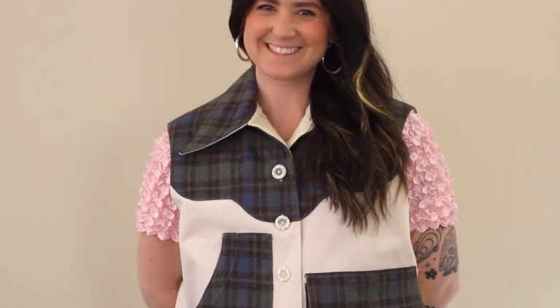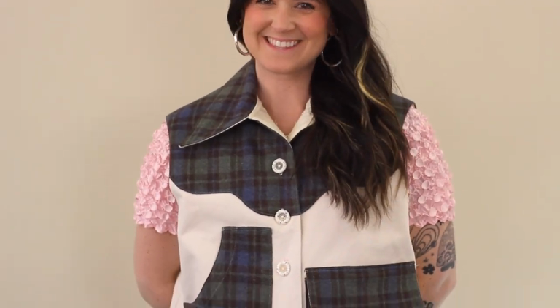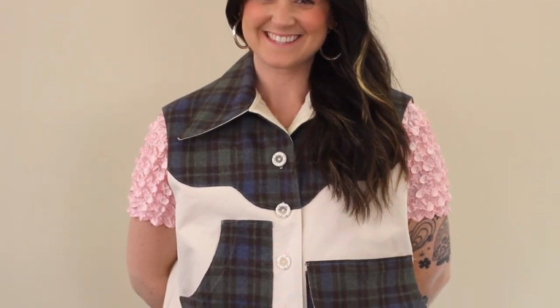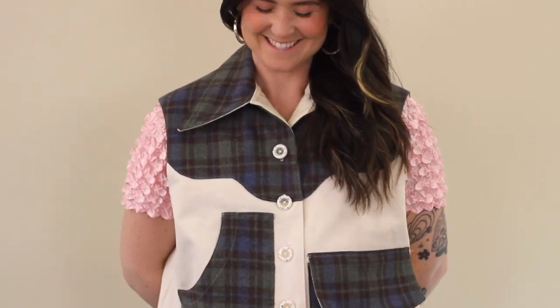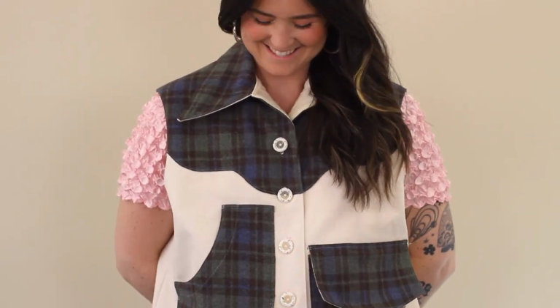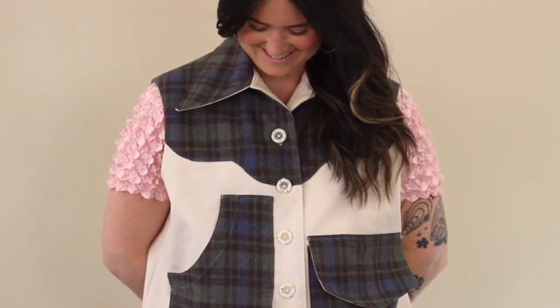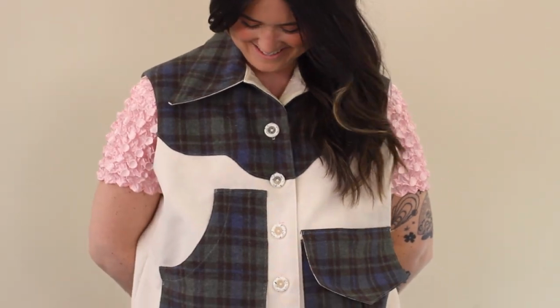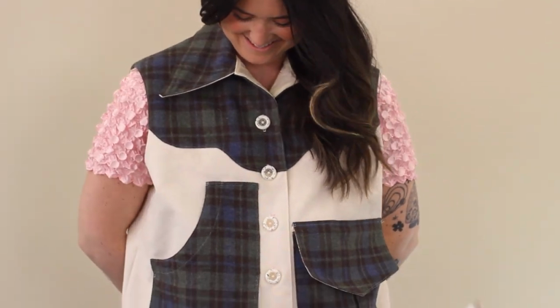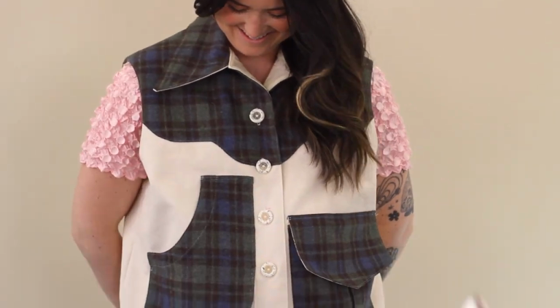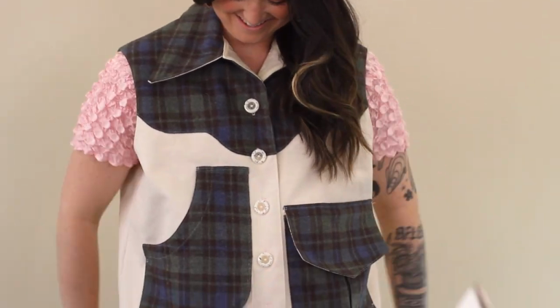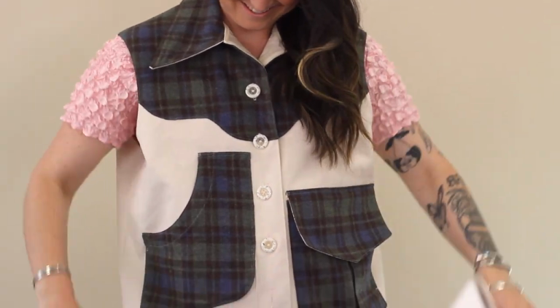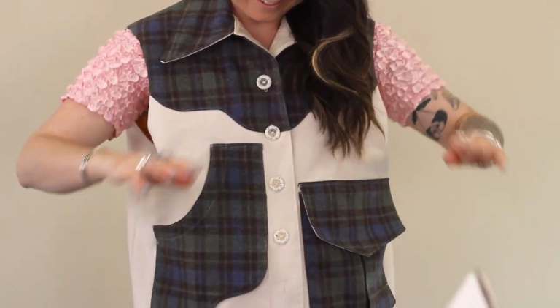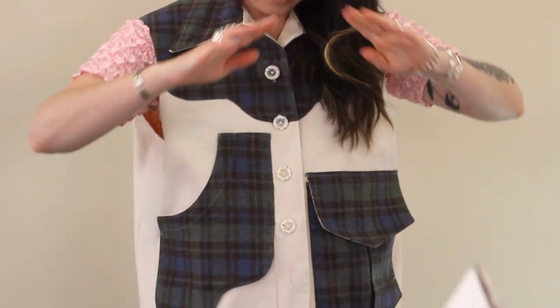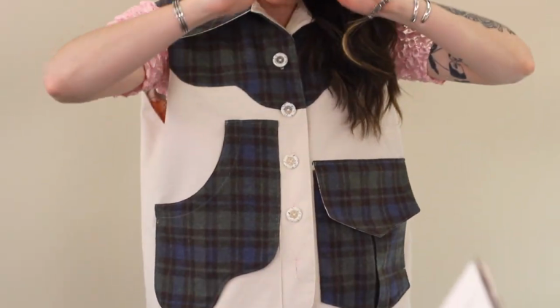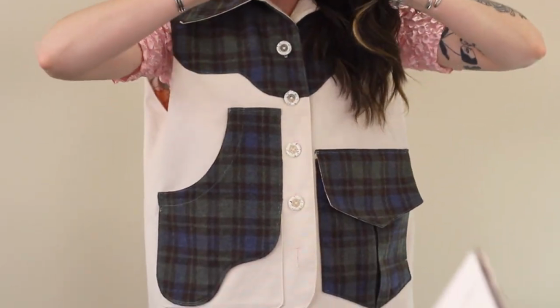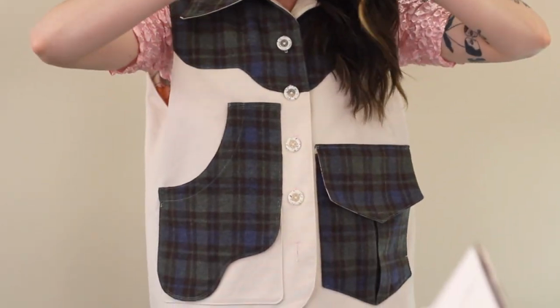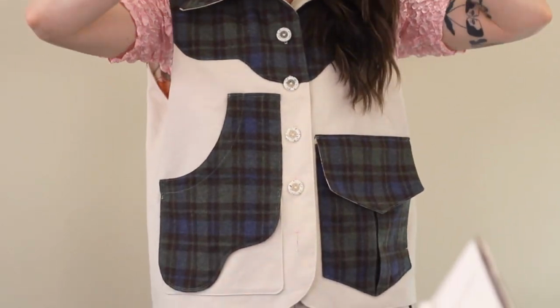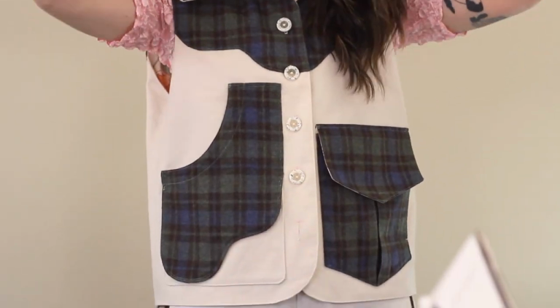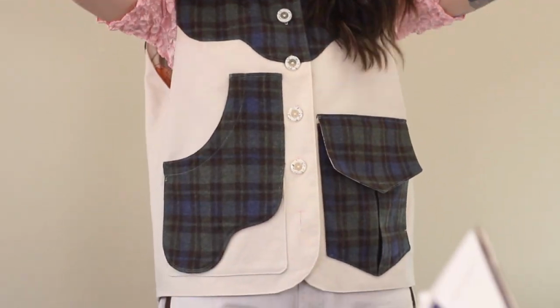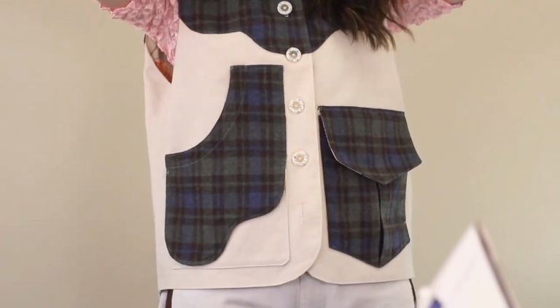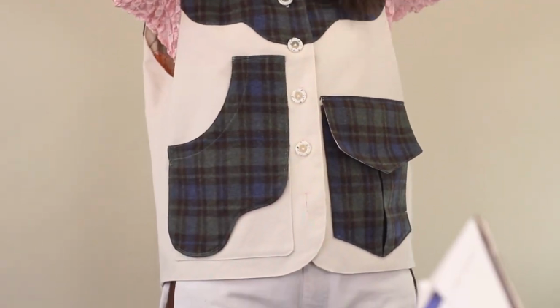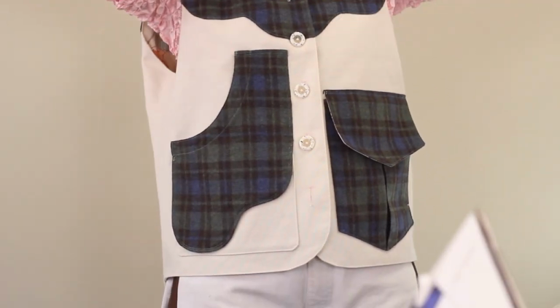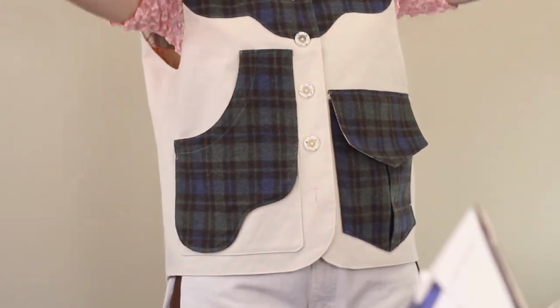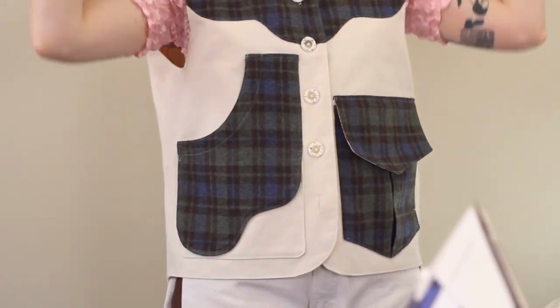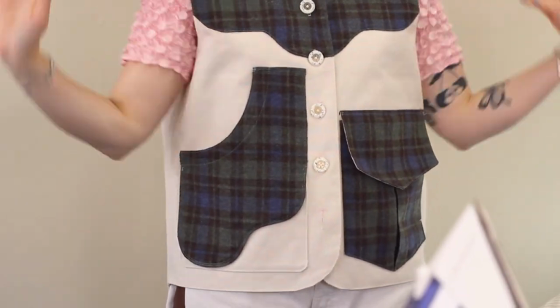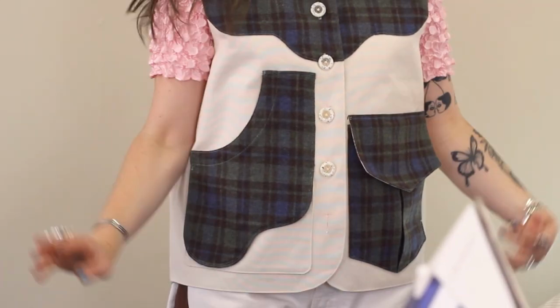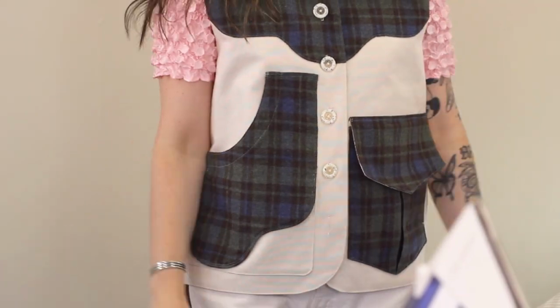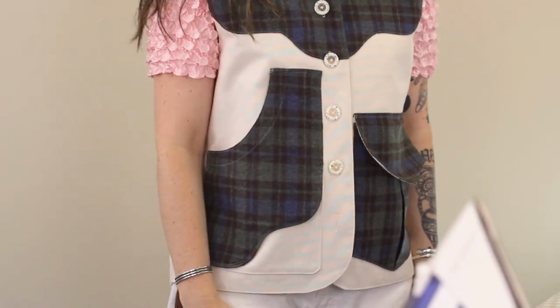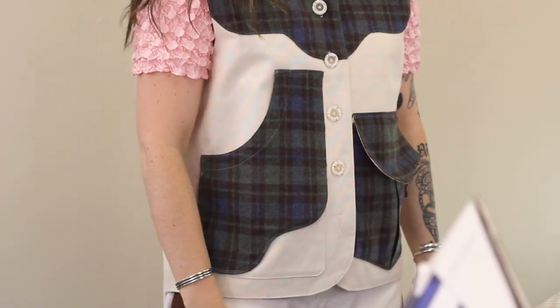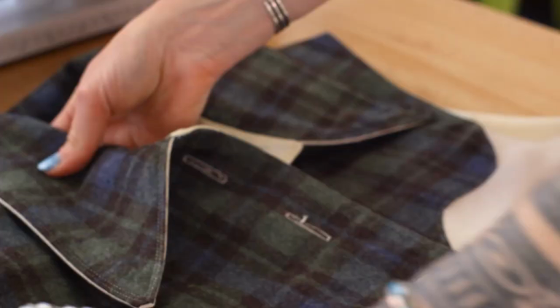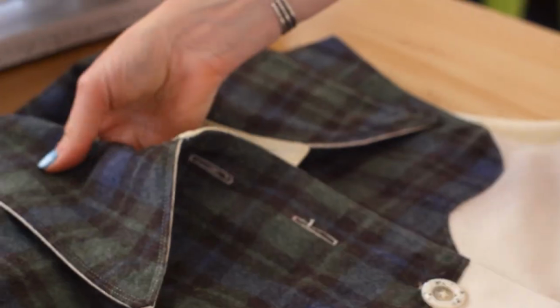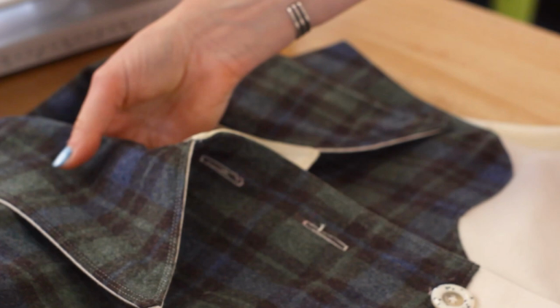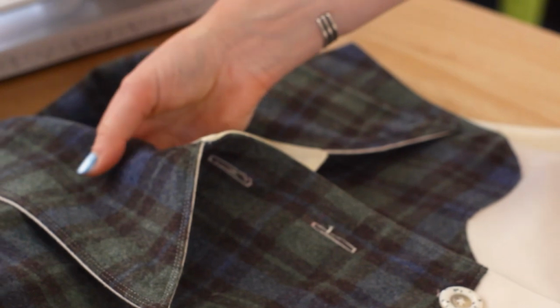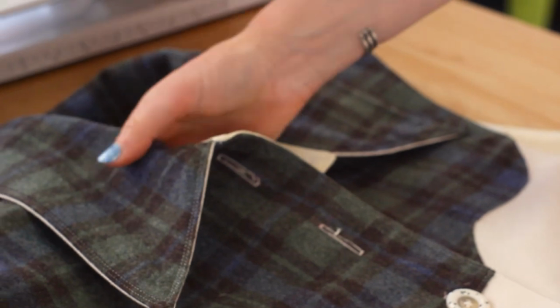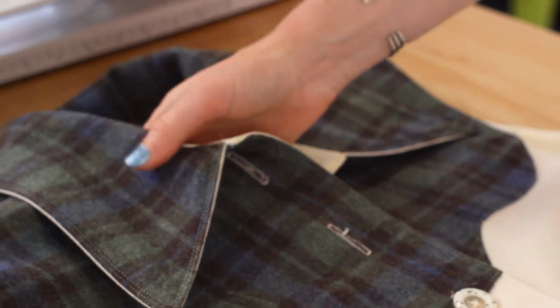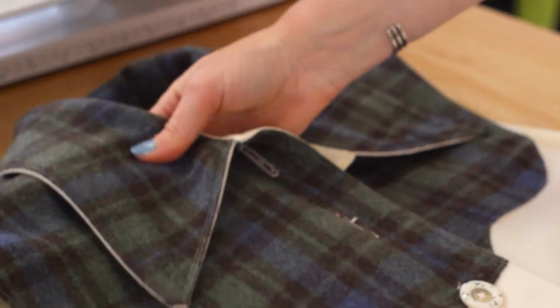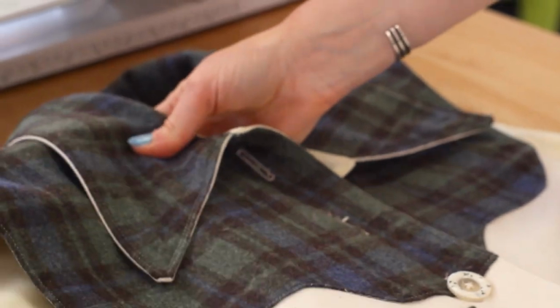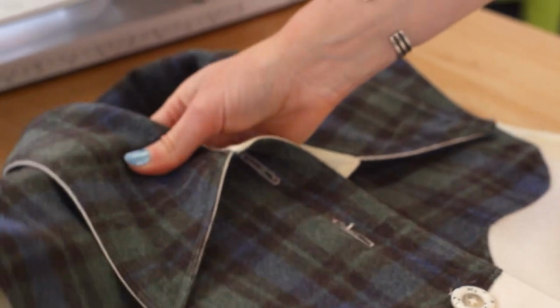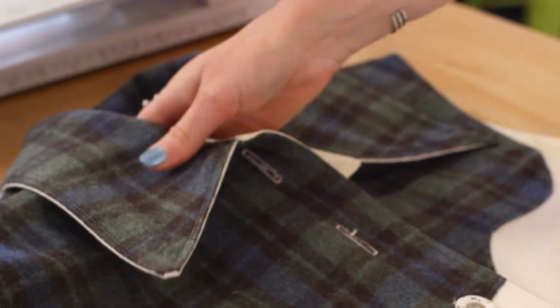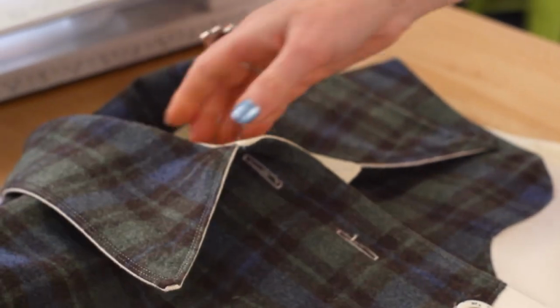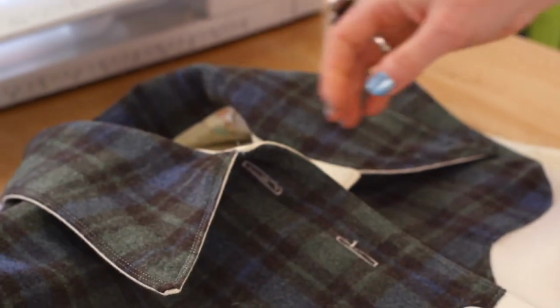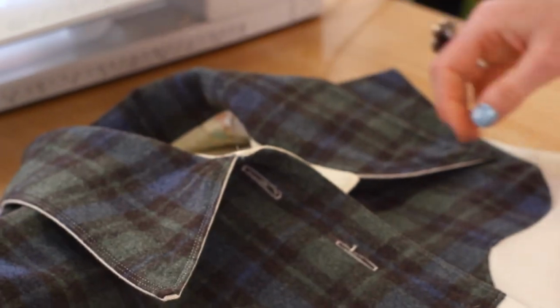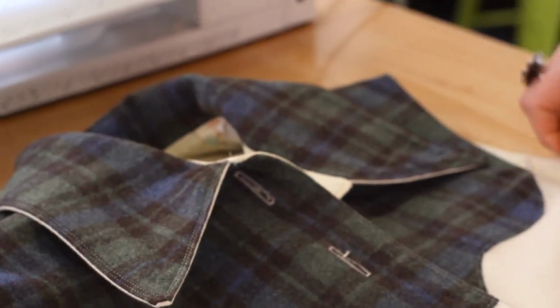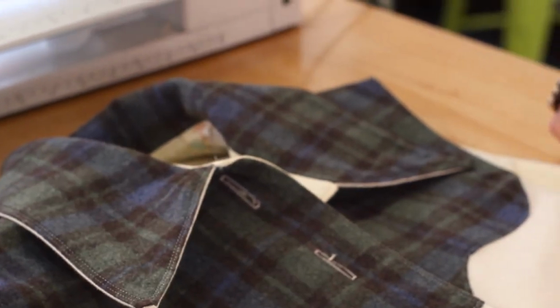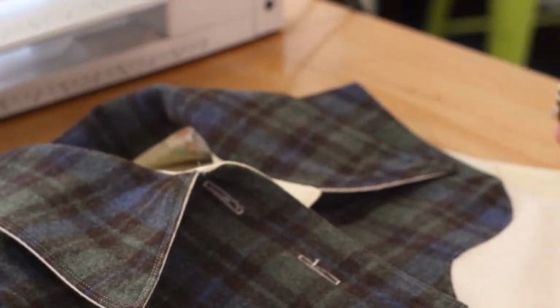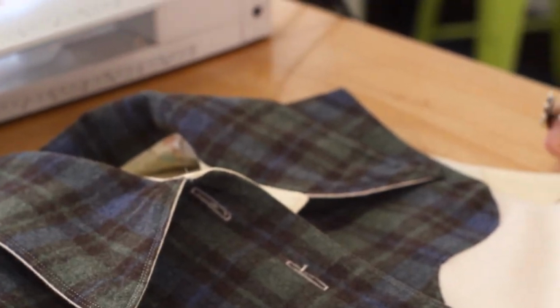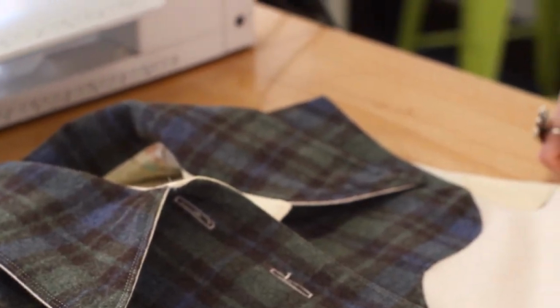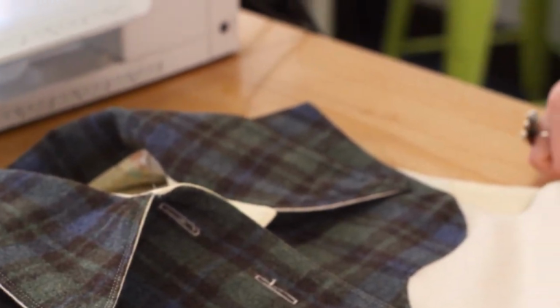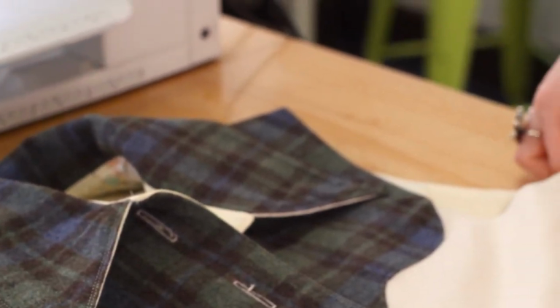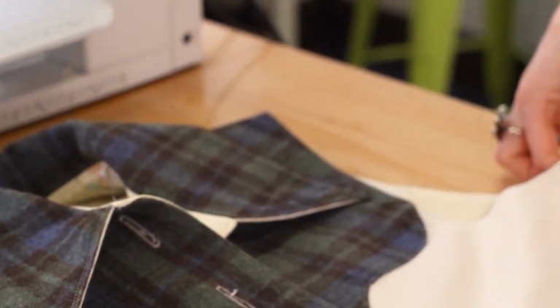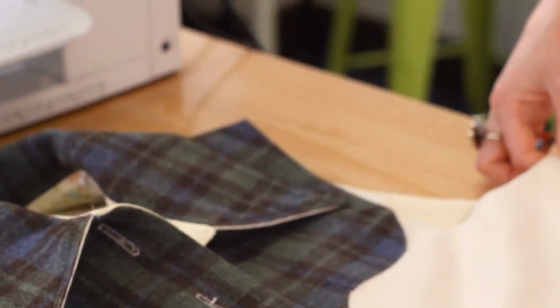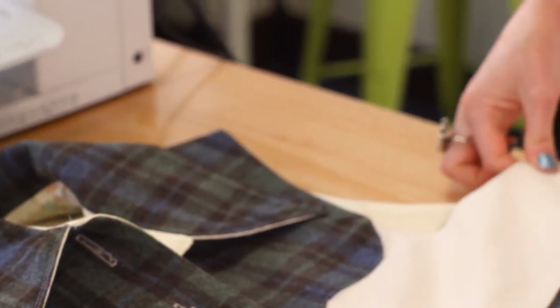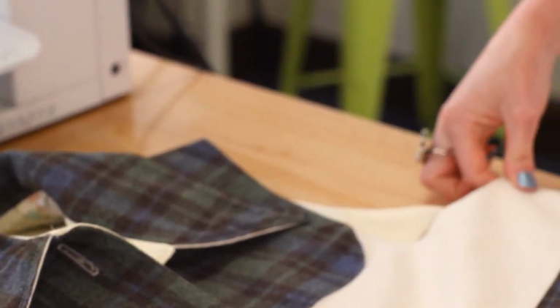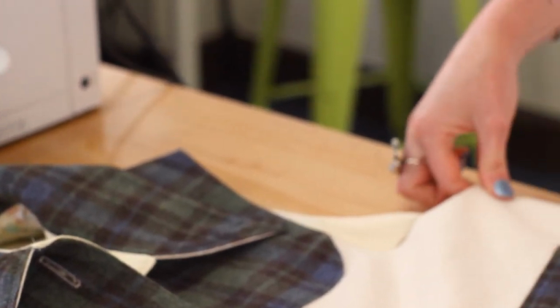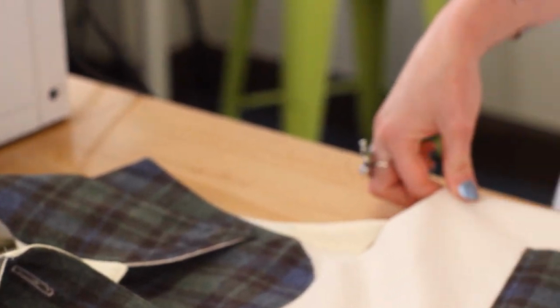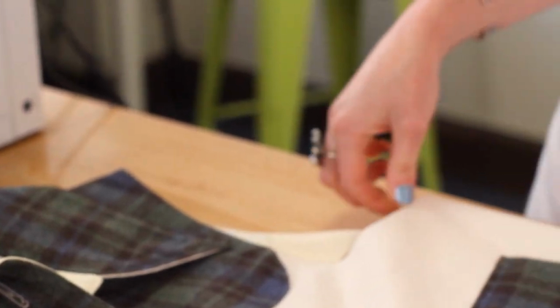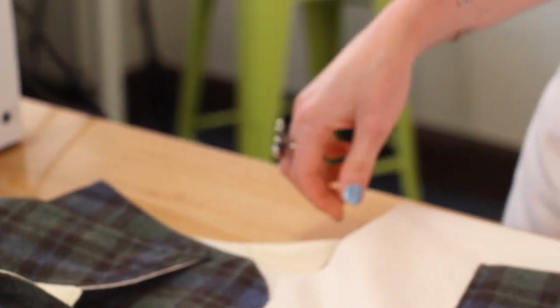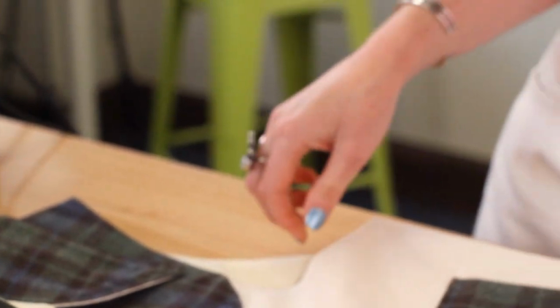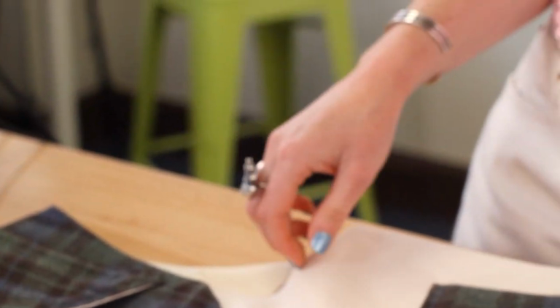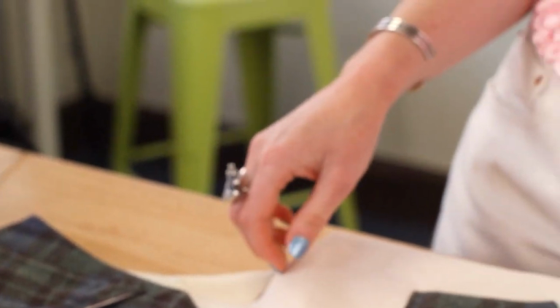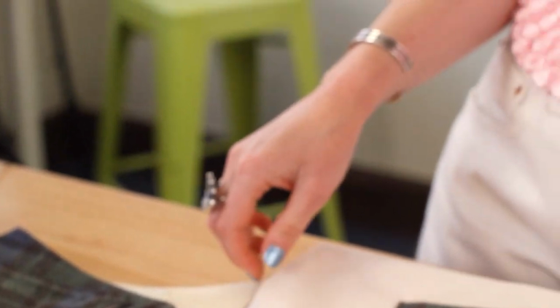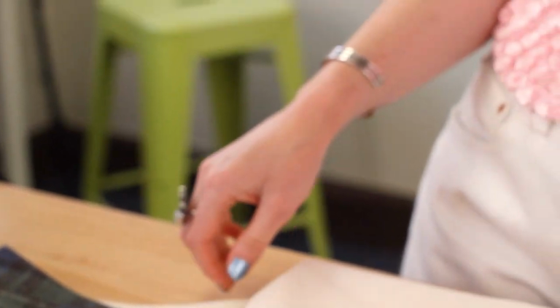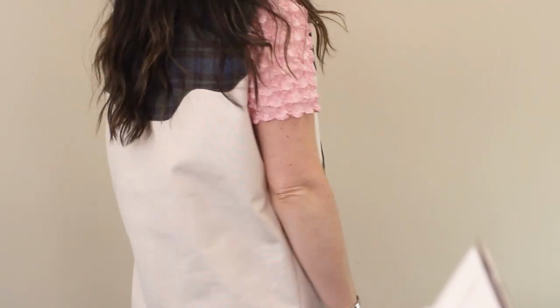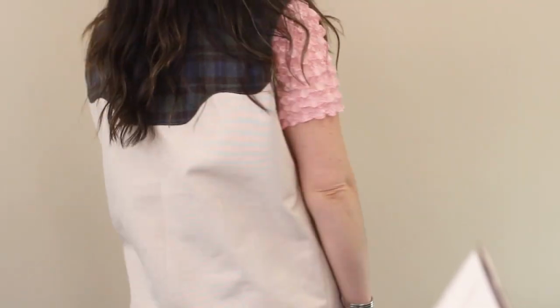And that's it, that's the finished Winona Vest. If you have any questions, feel free to leave them in the comments or reach out to us on Instagram.